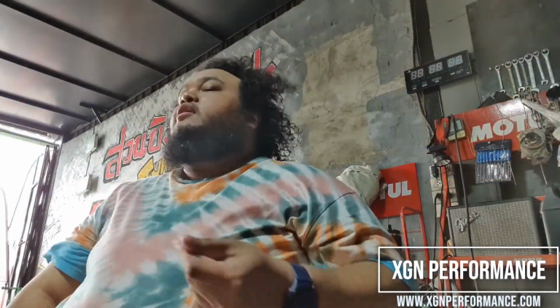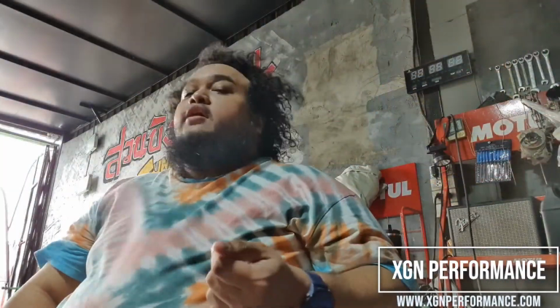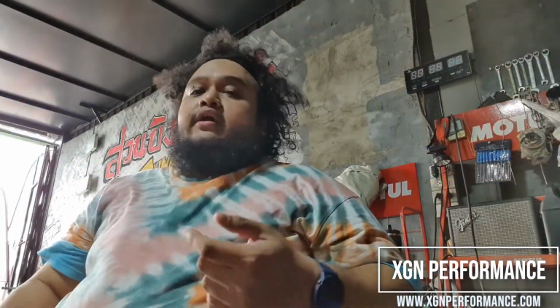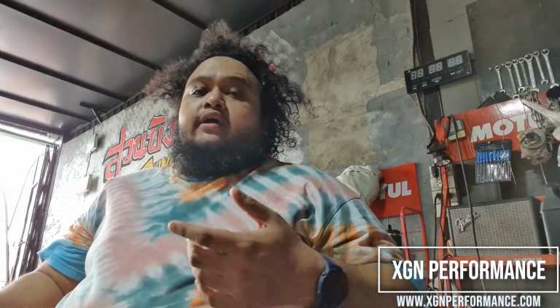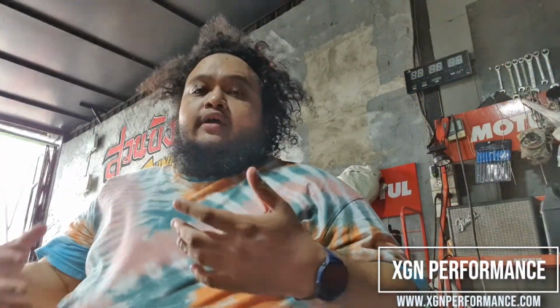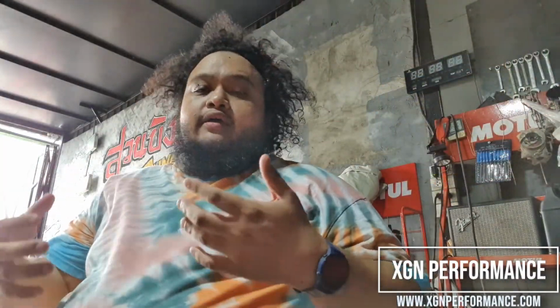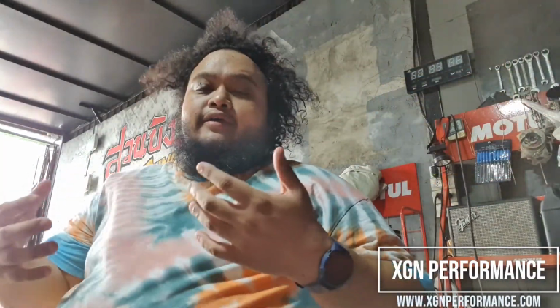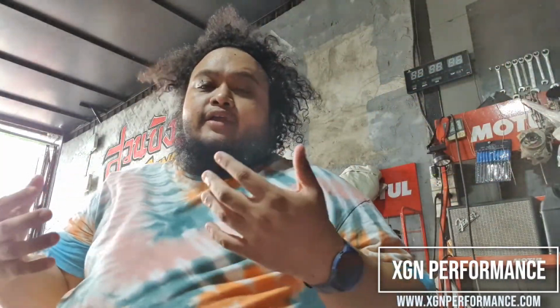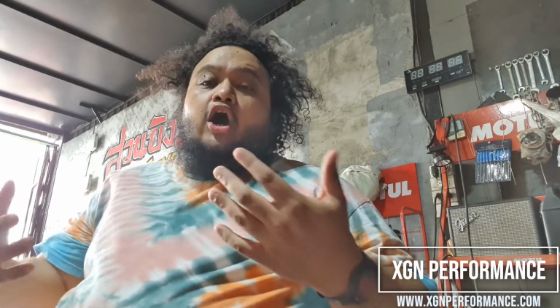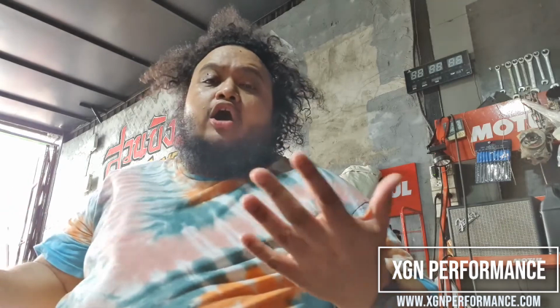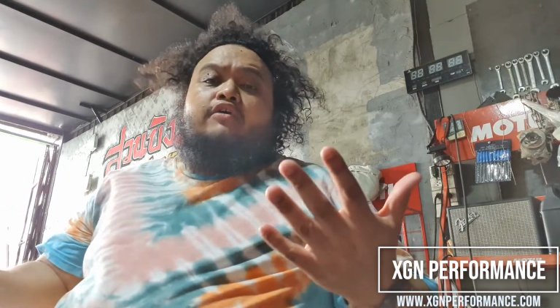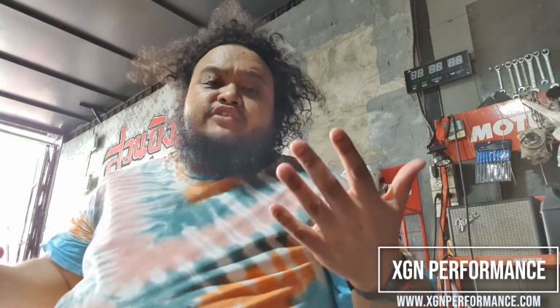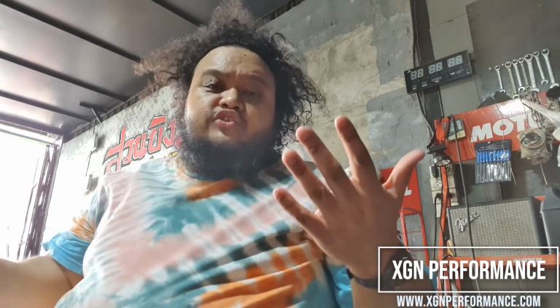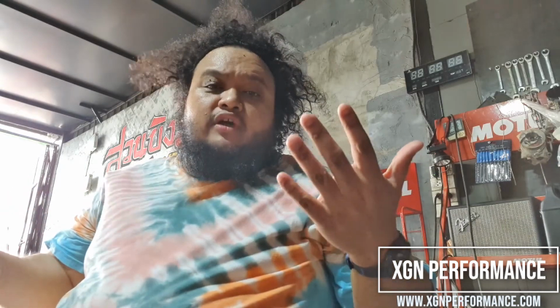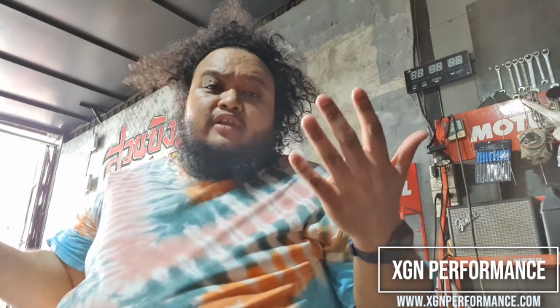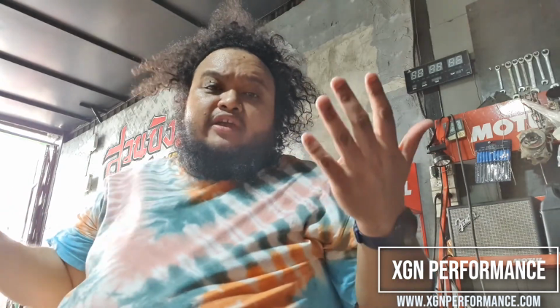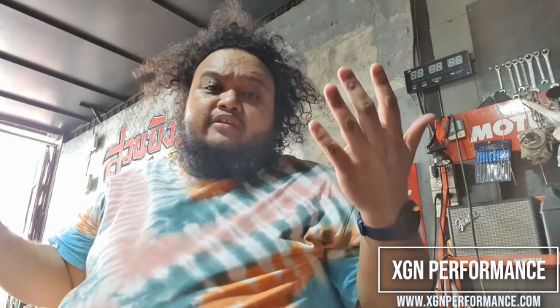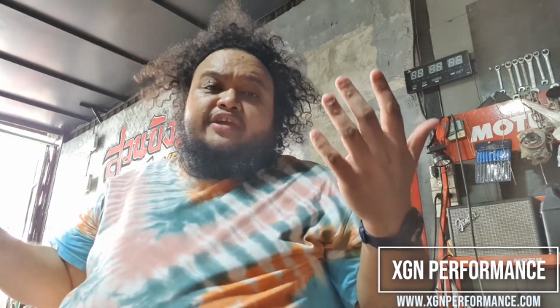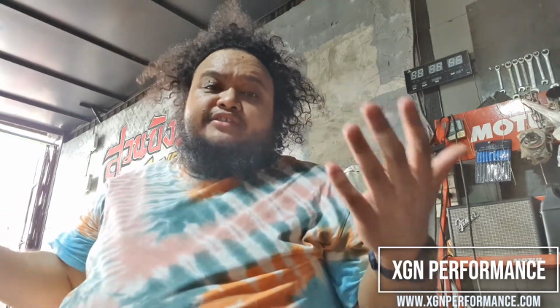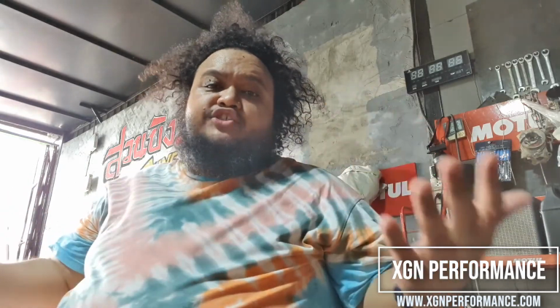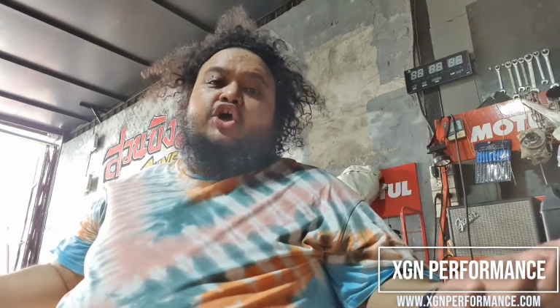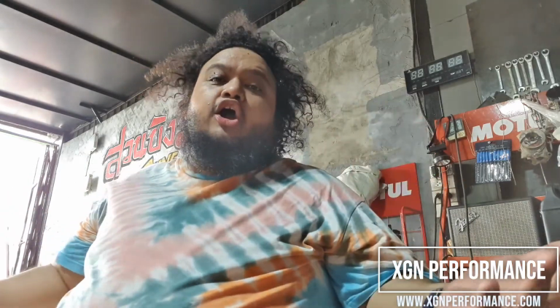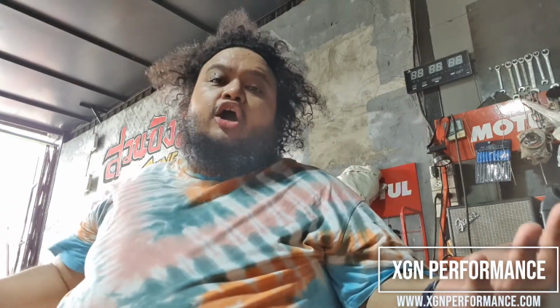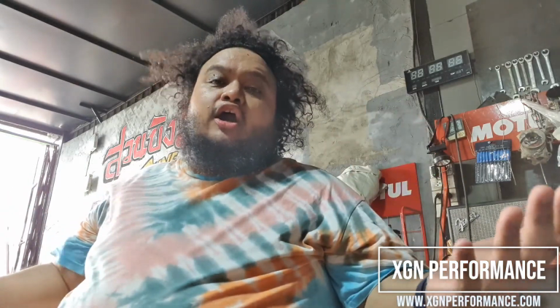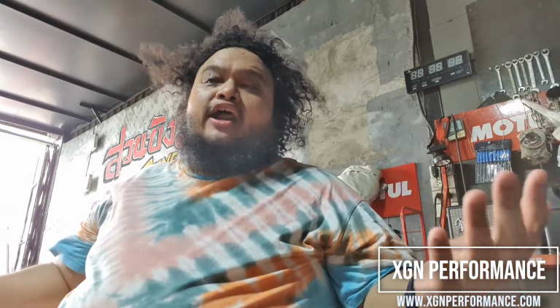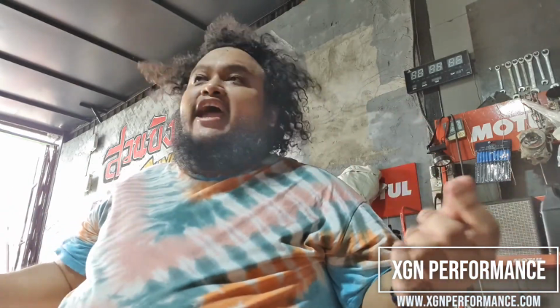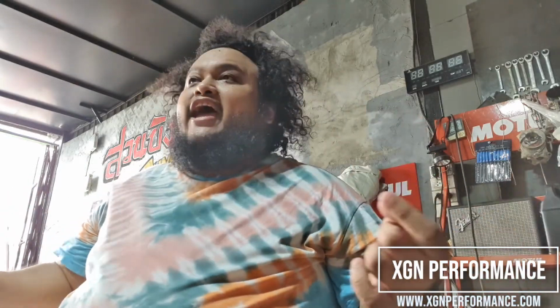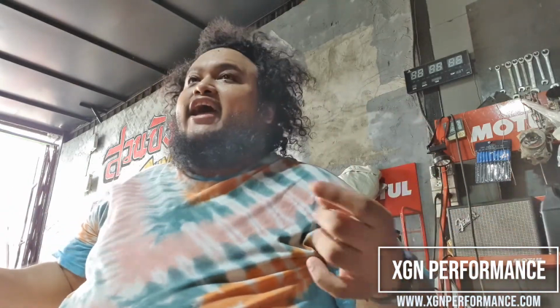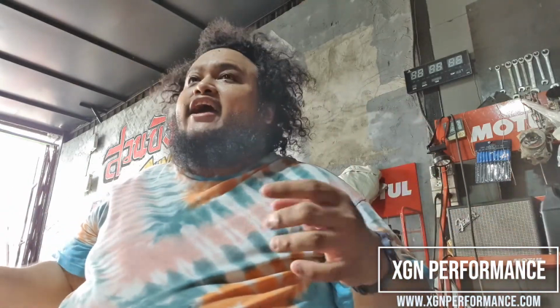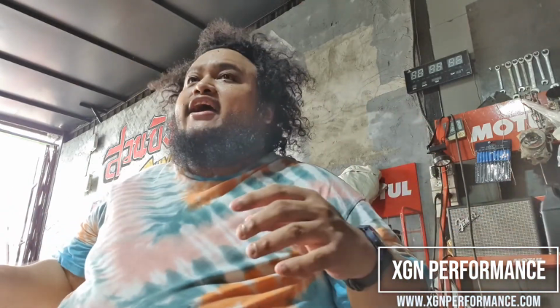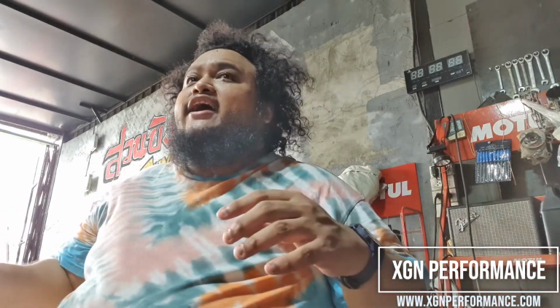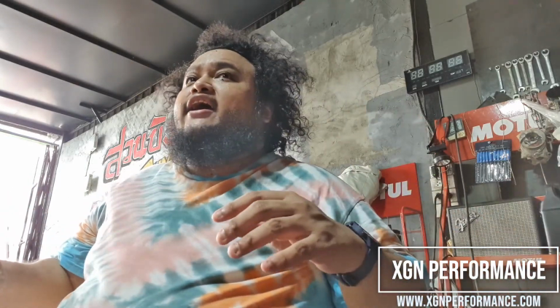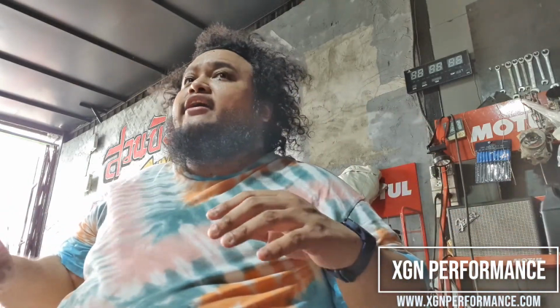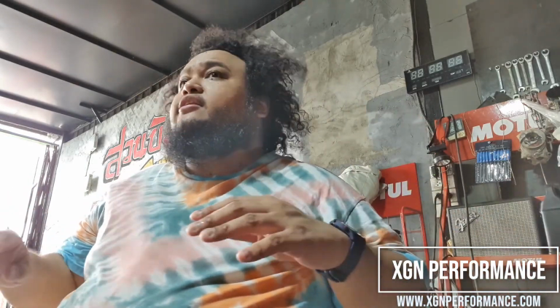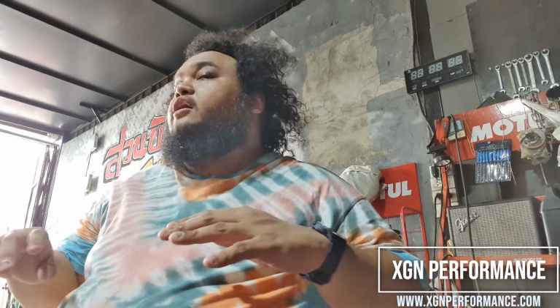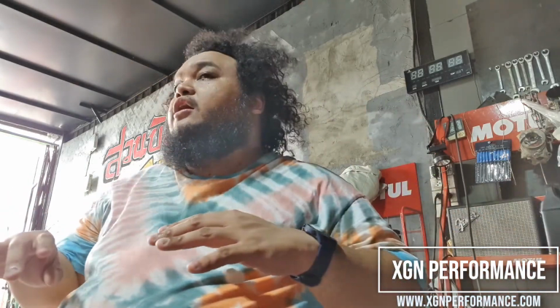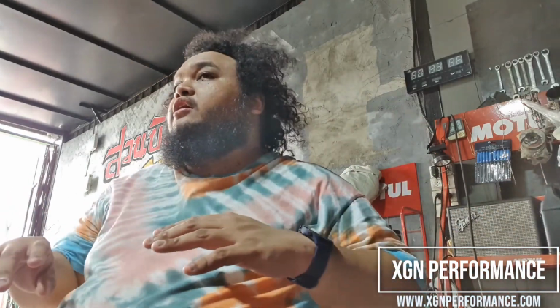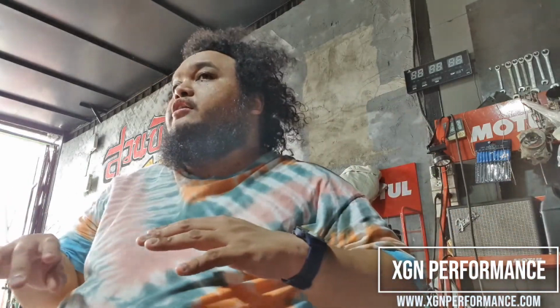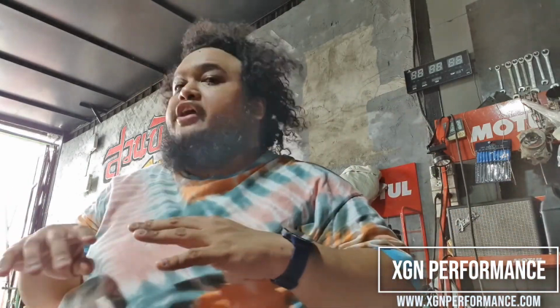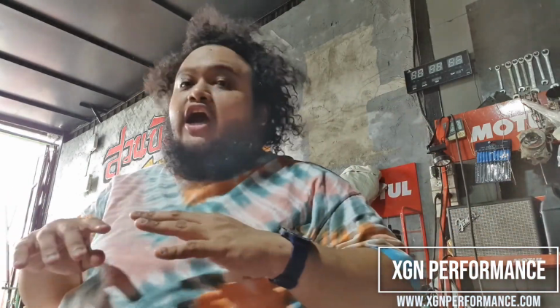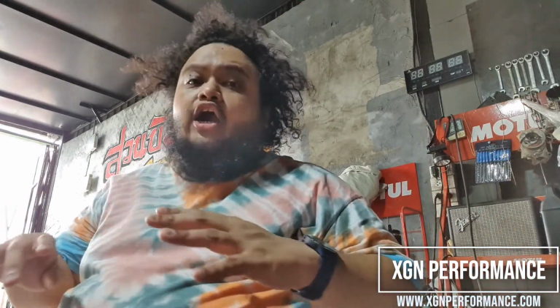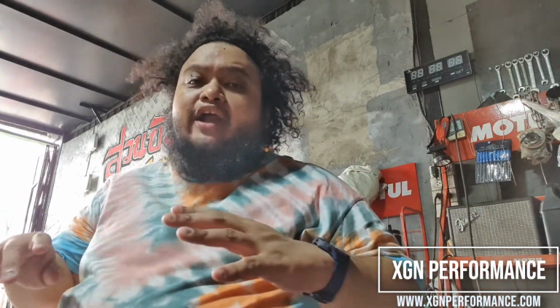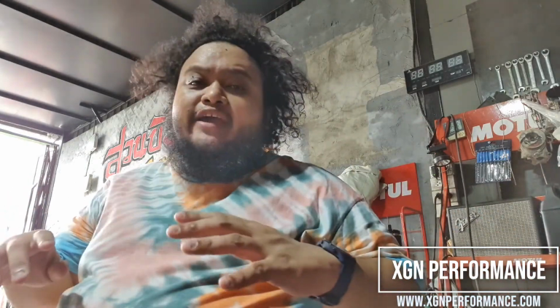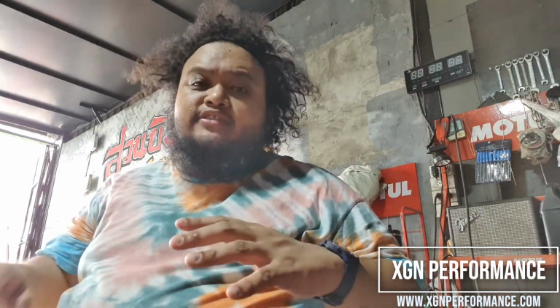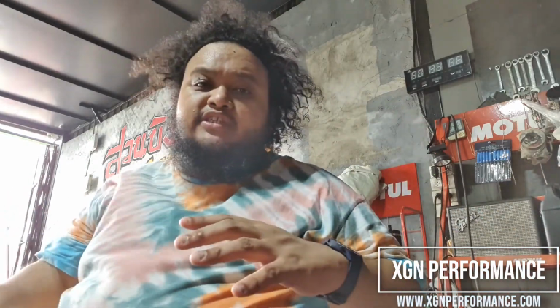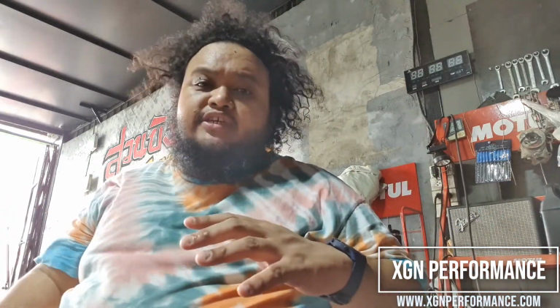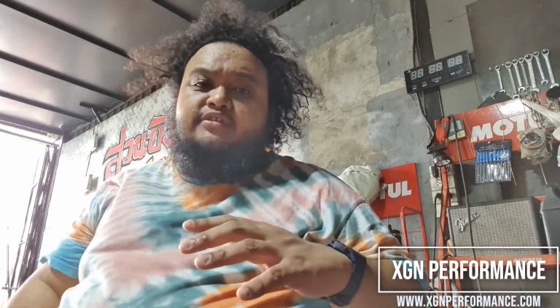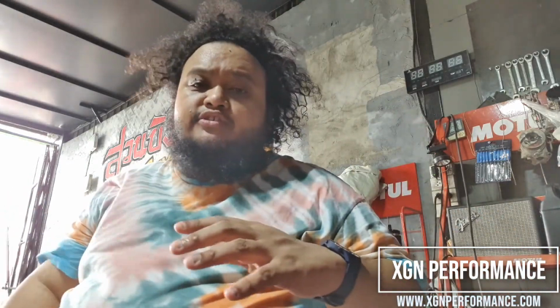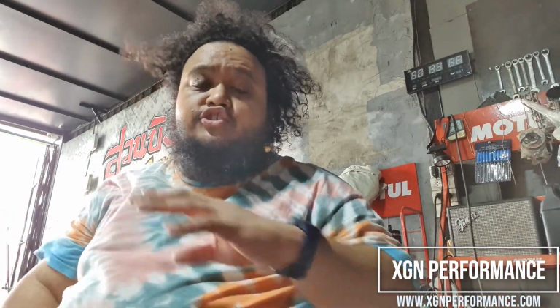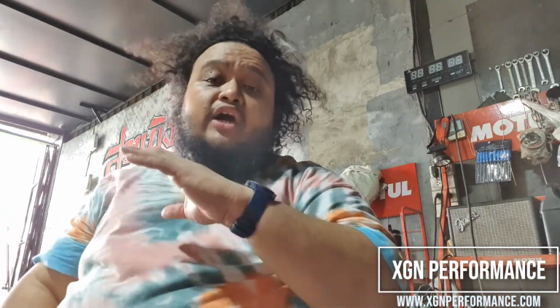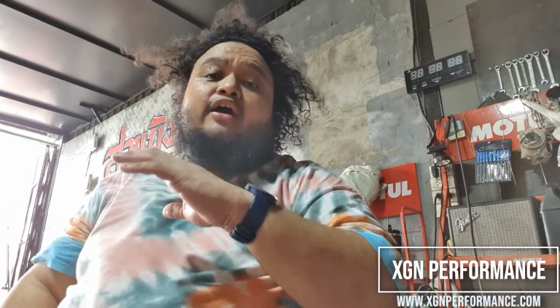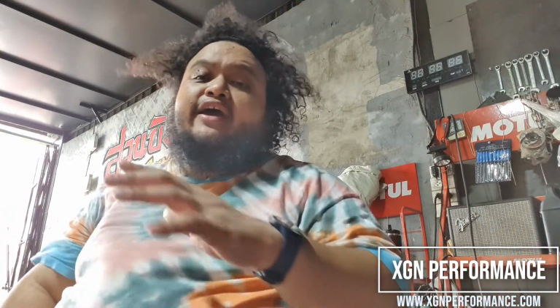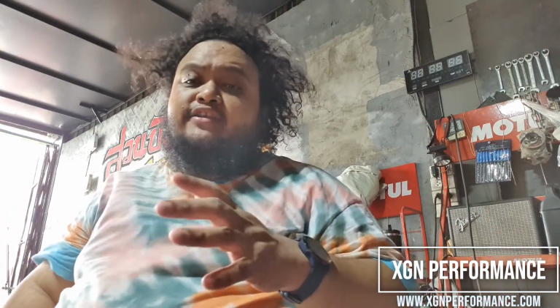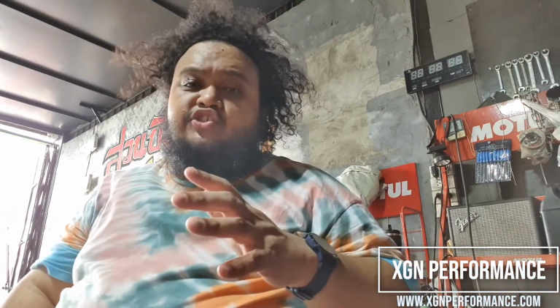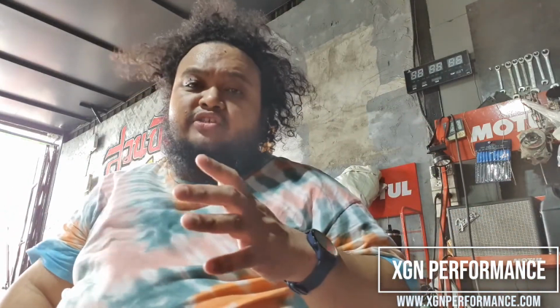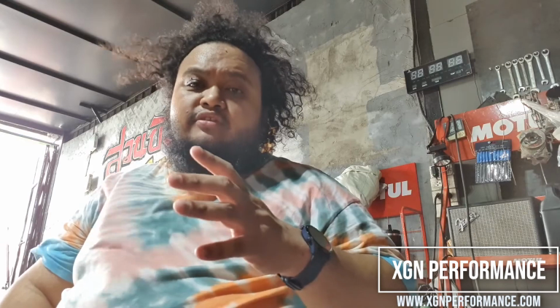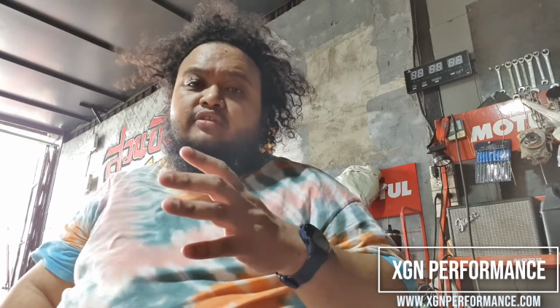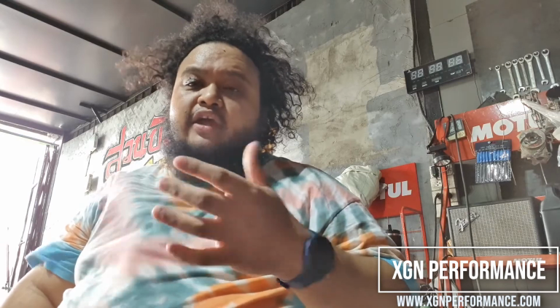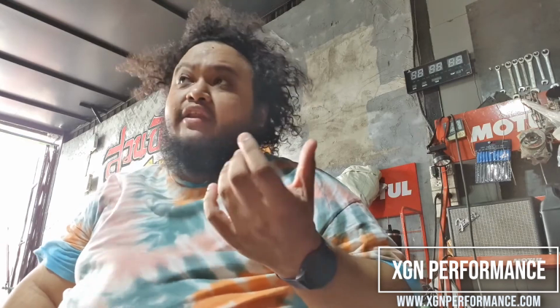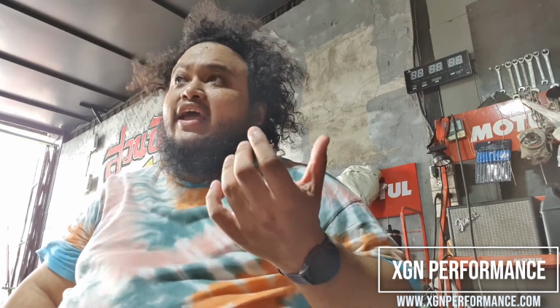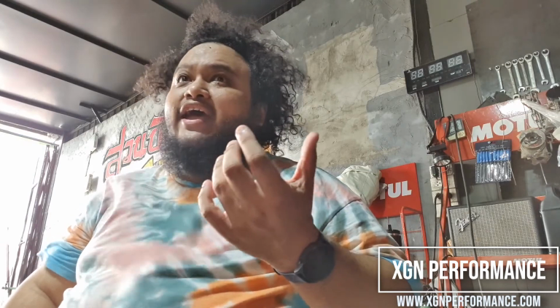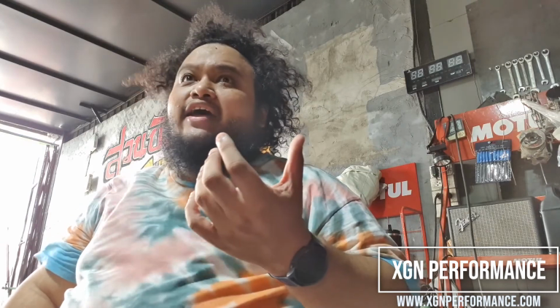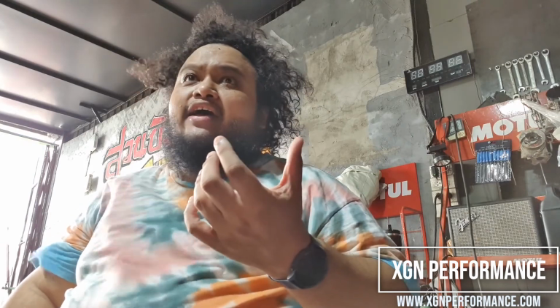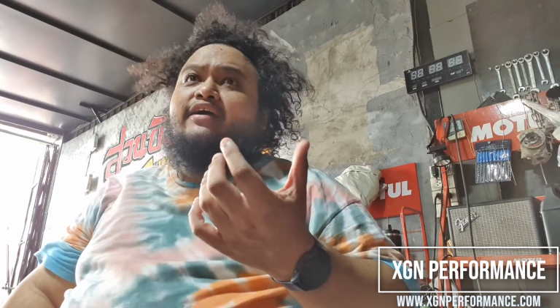The noise in the shop was kind of loud, so I decided that I should do the voiceover. So here I am.